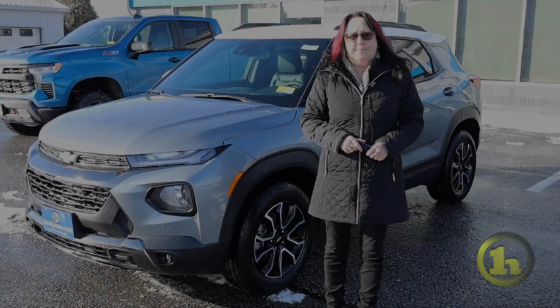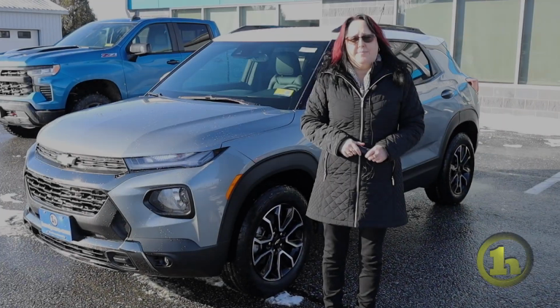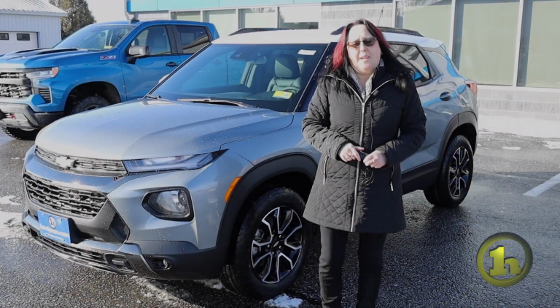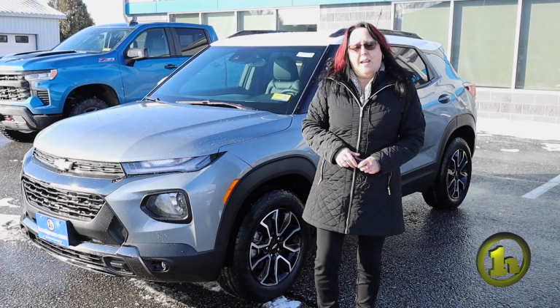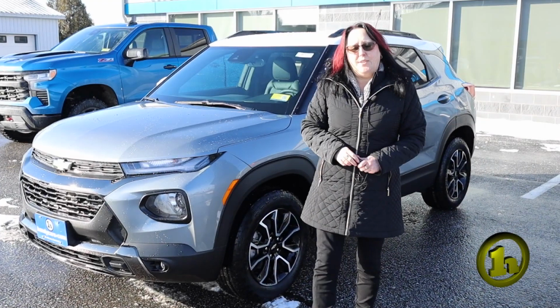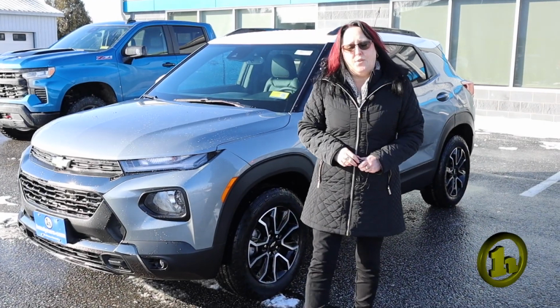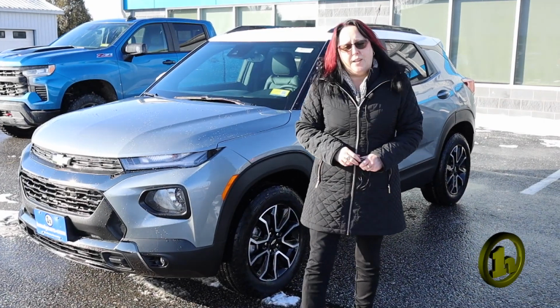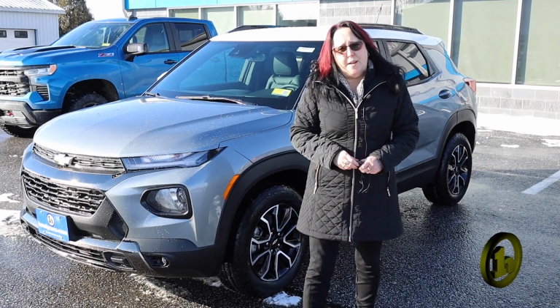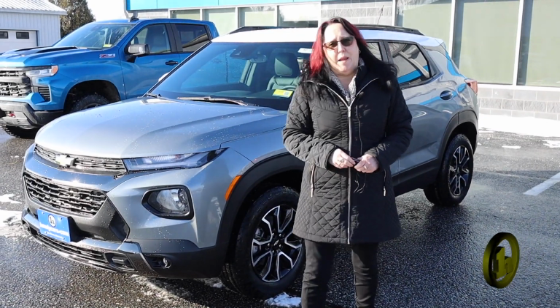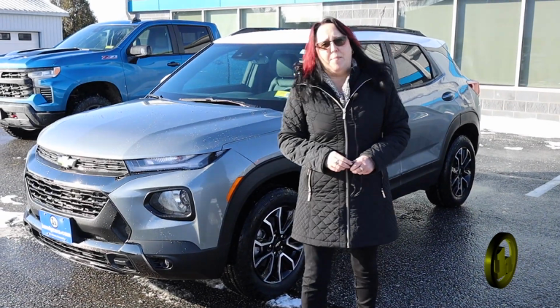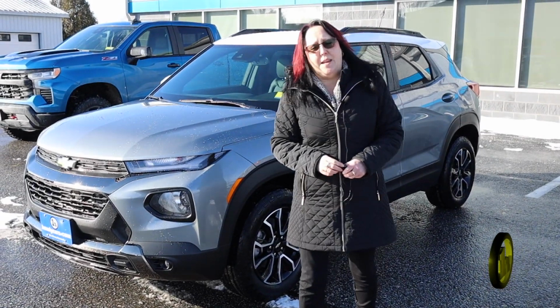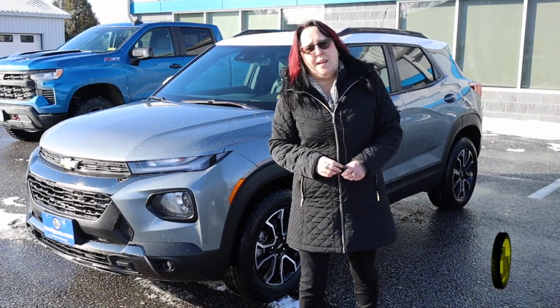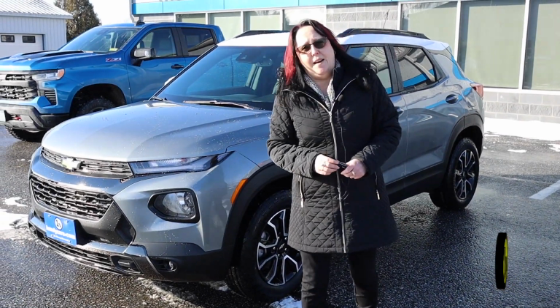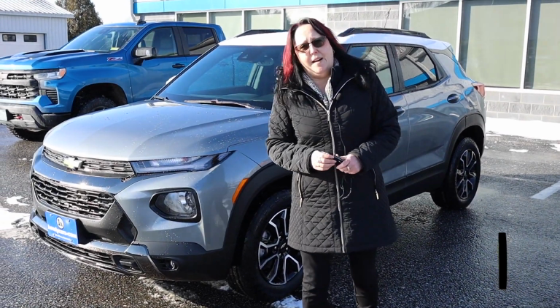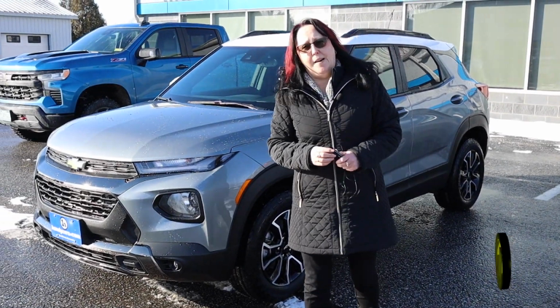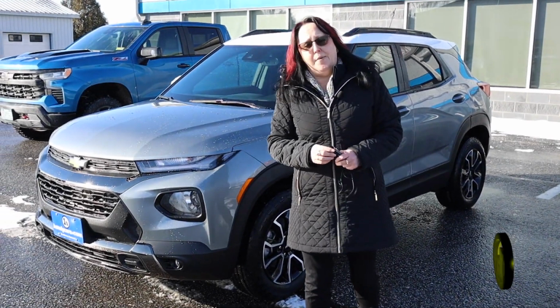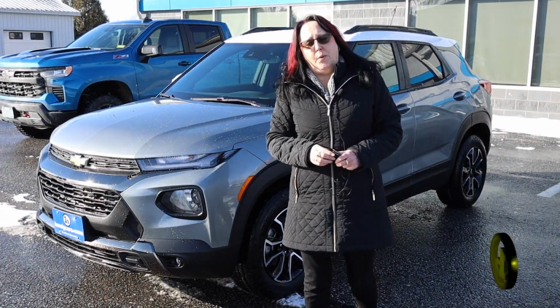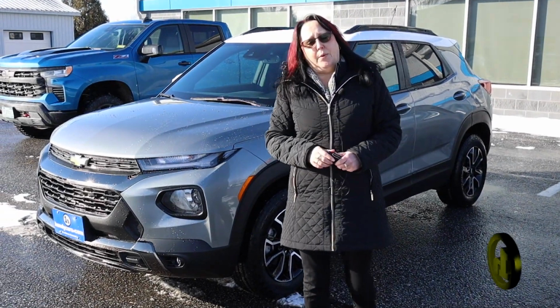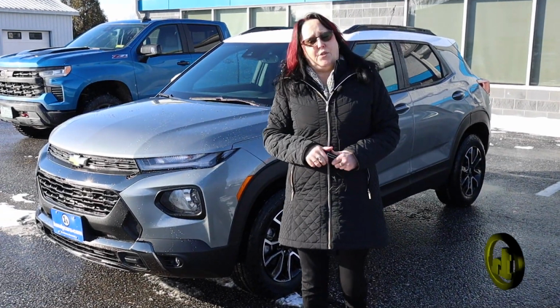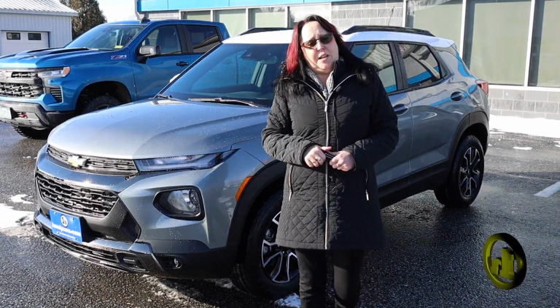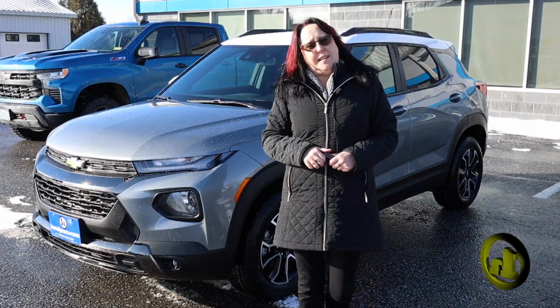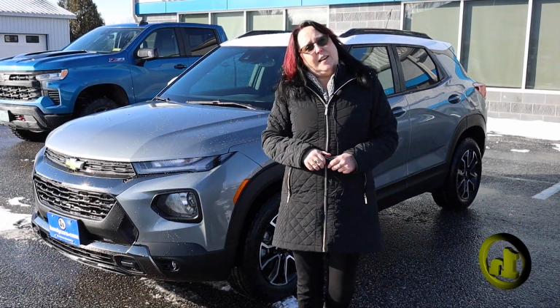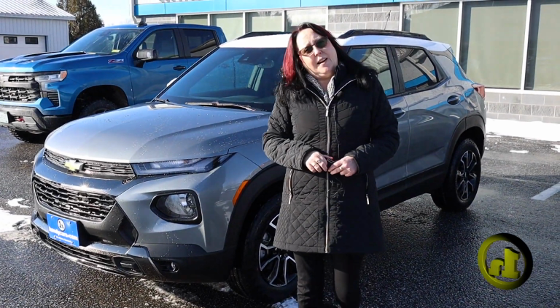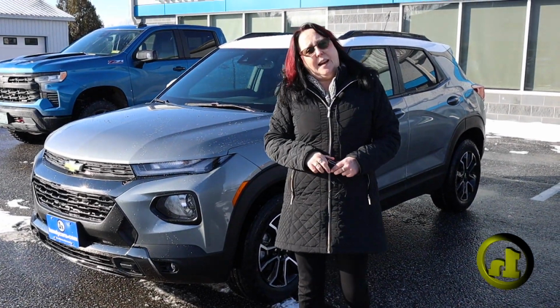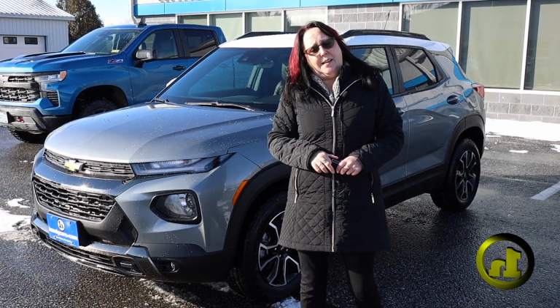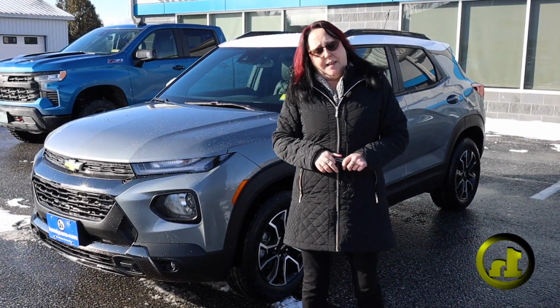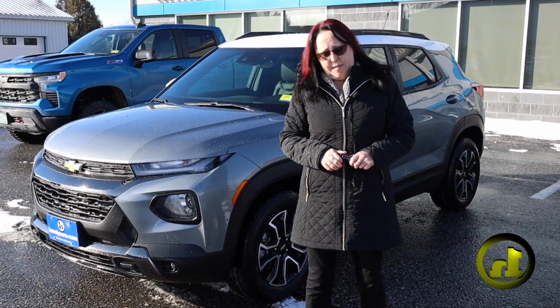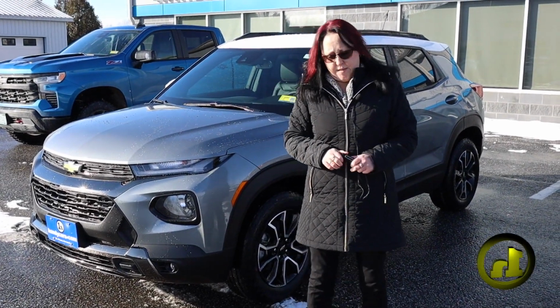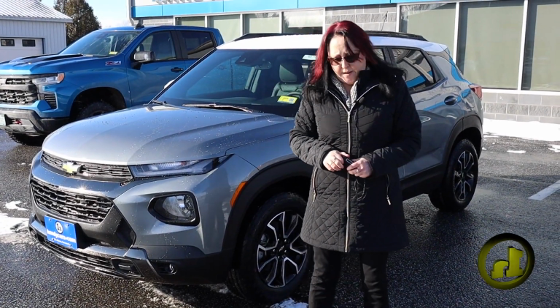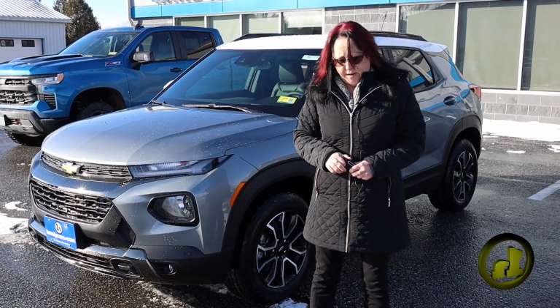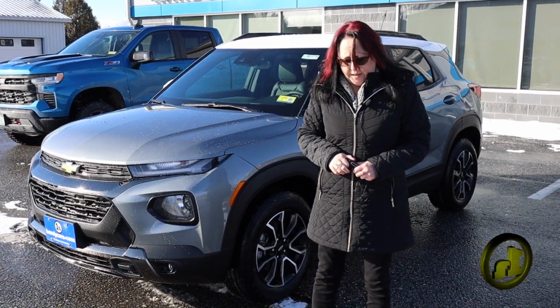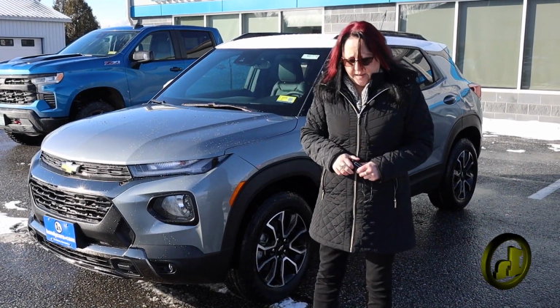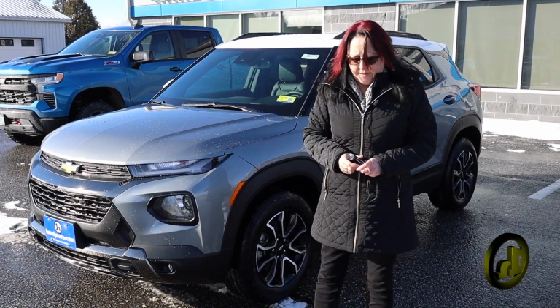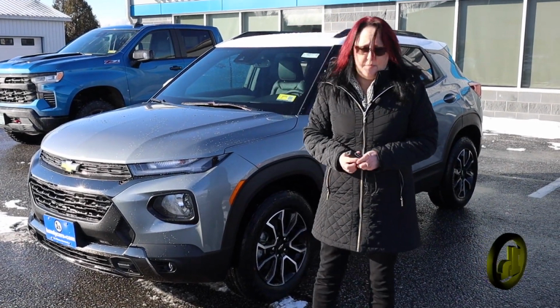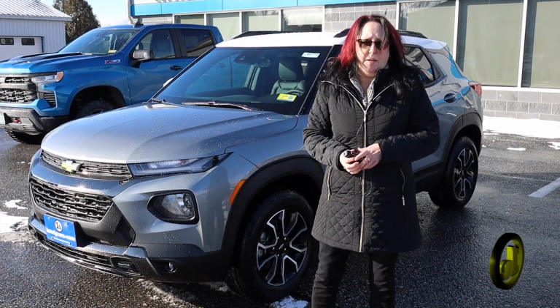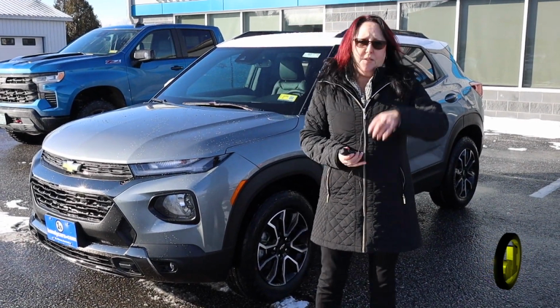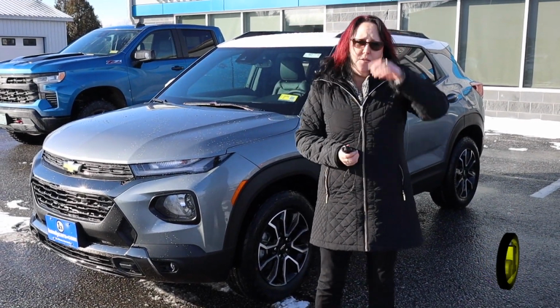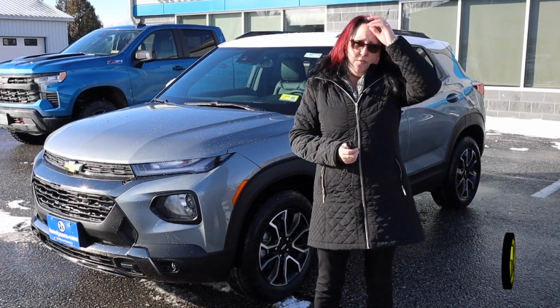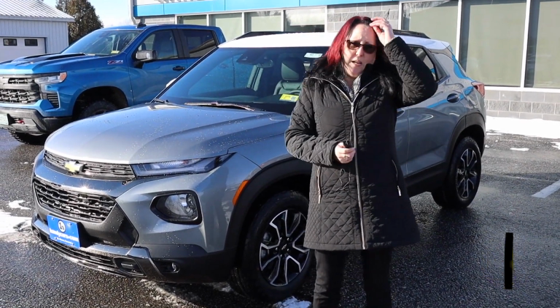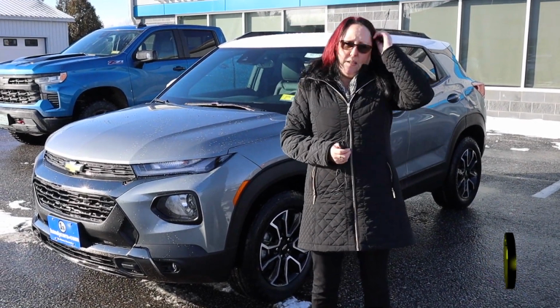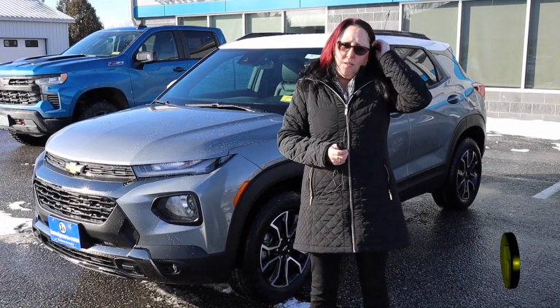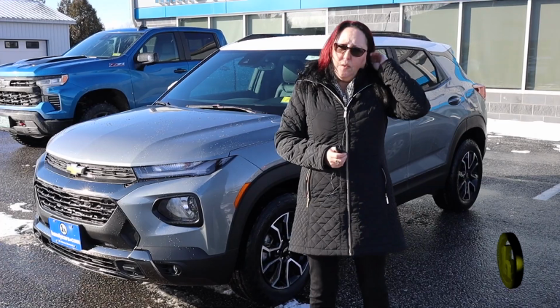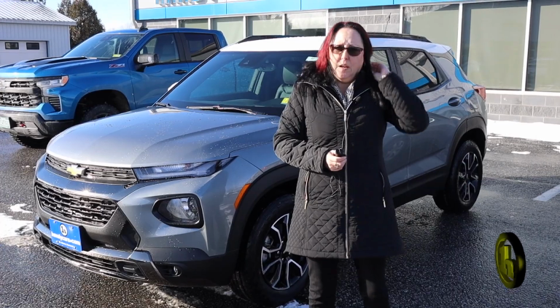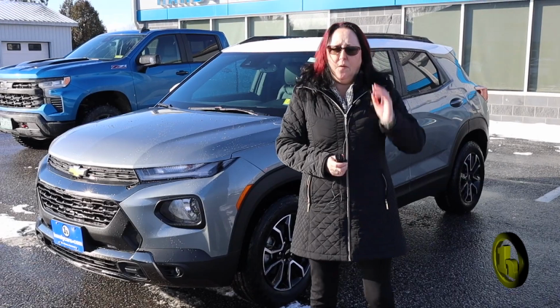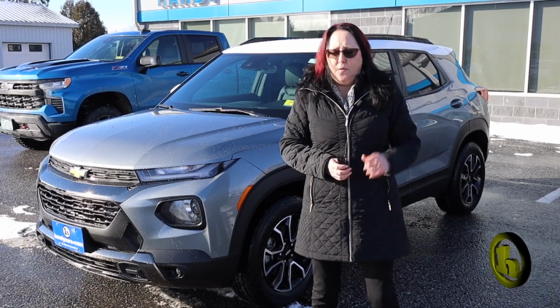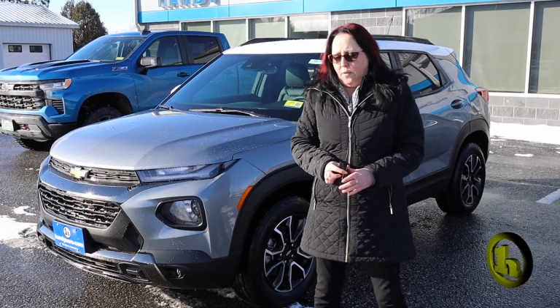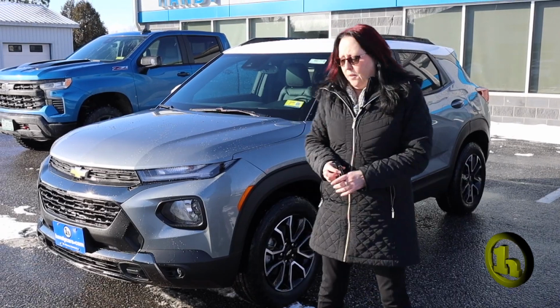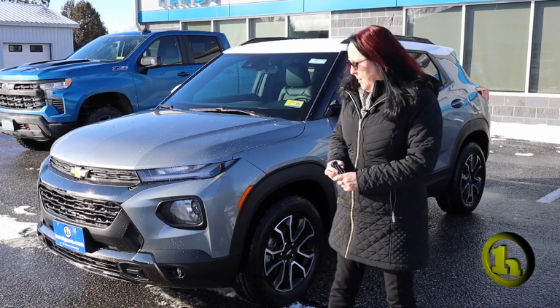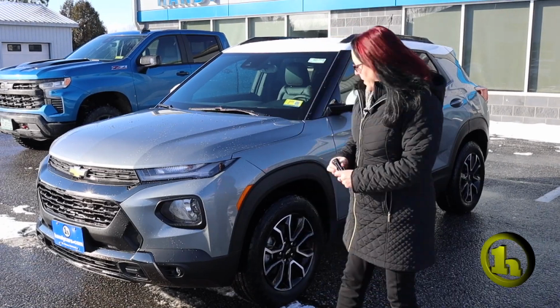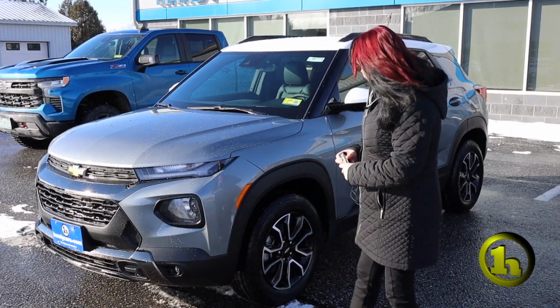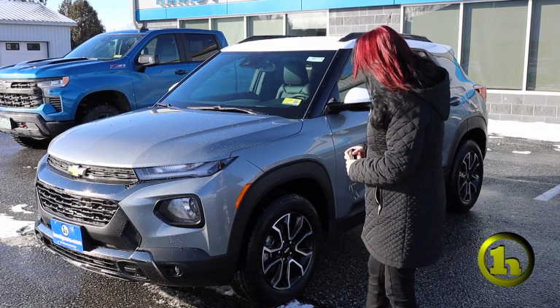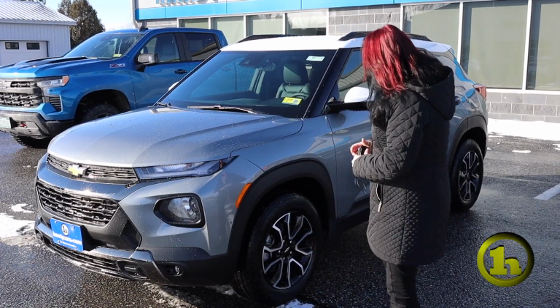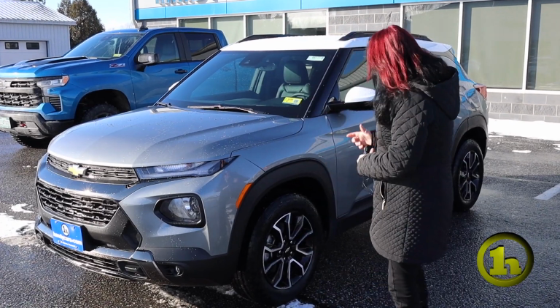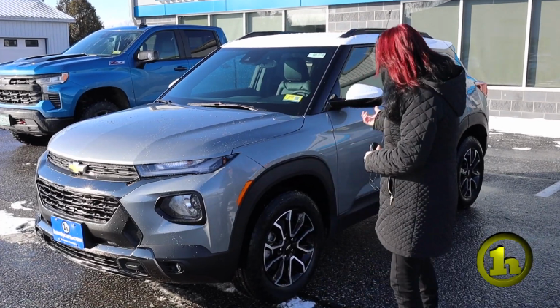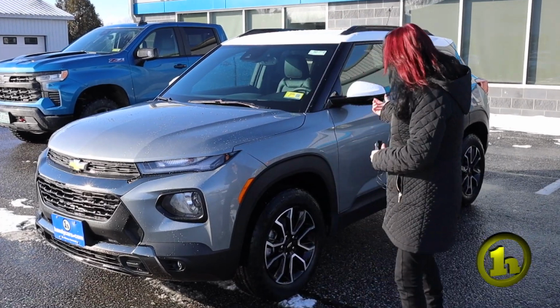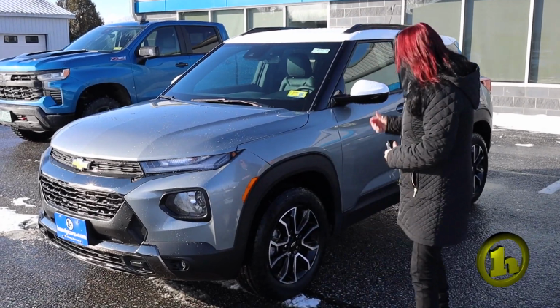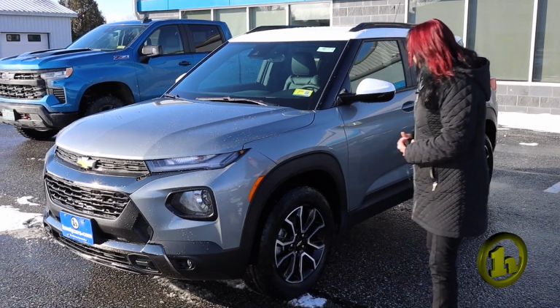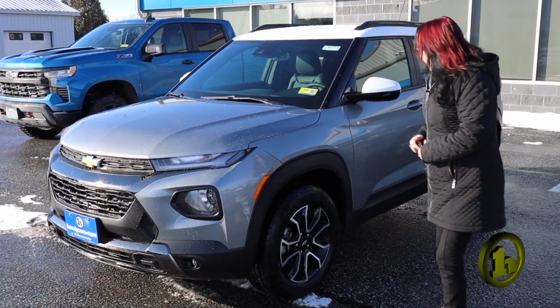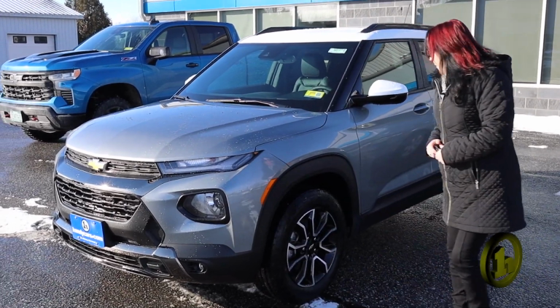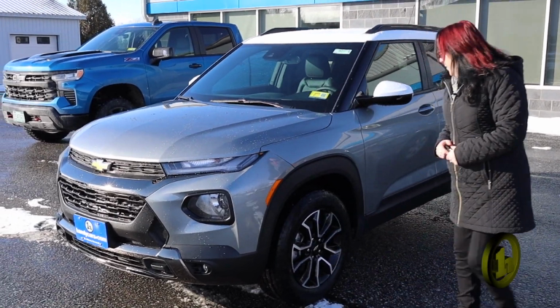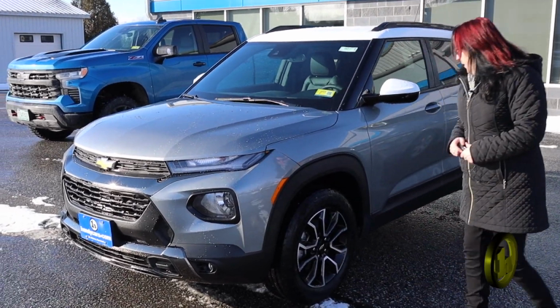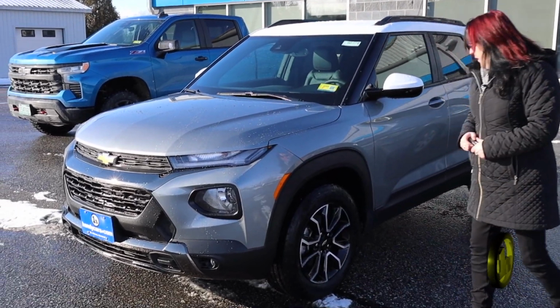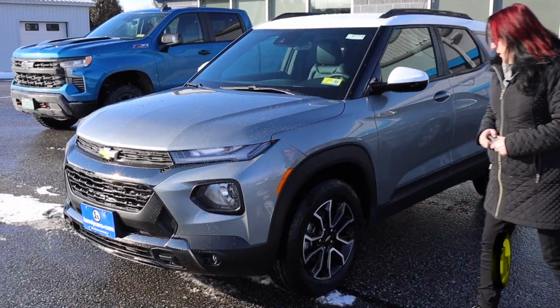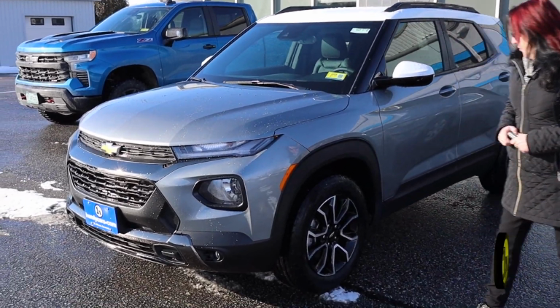Hi Jody, I'm Amy. I work with Jason here at Handys. He asked me to take this video for you for the Trailblazer.